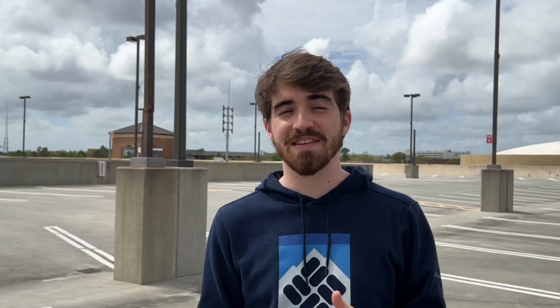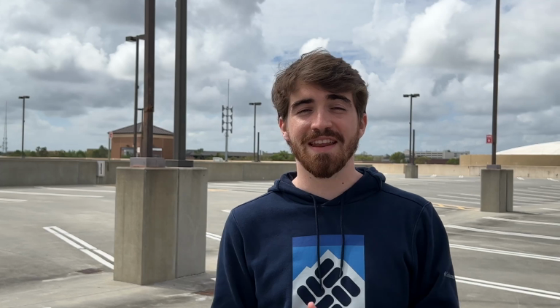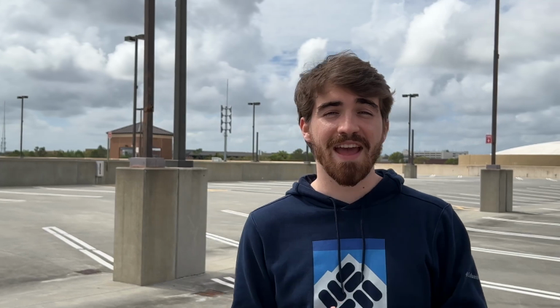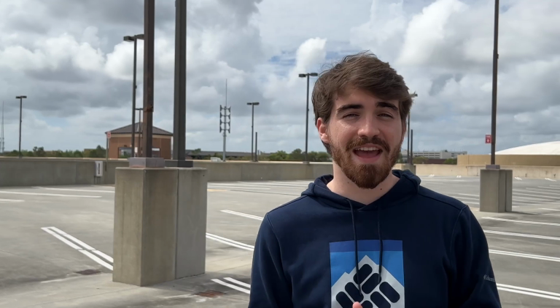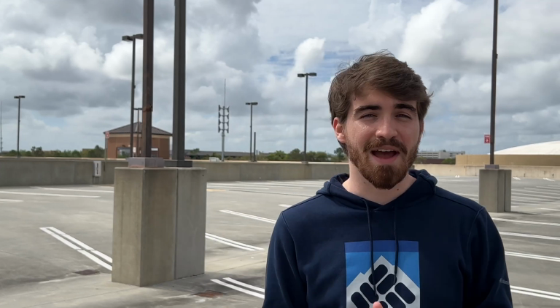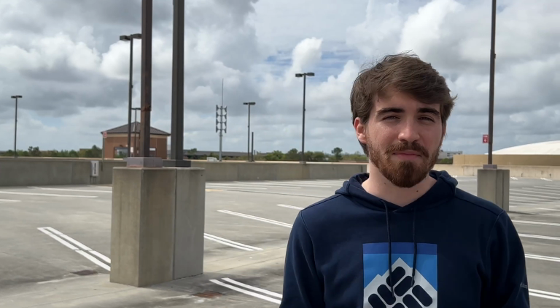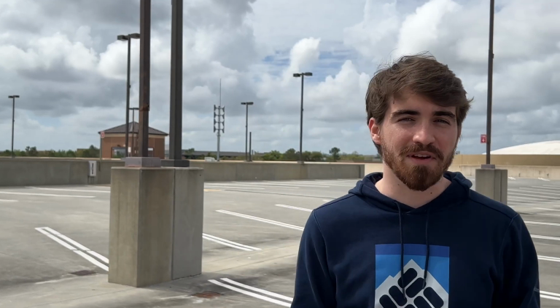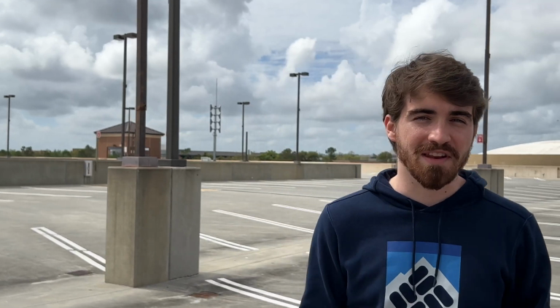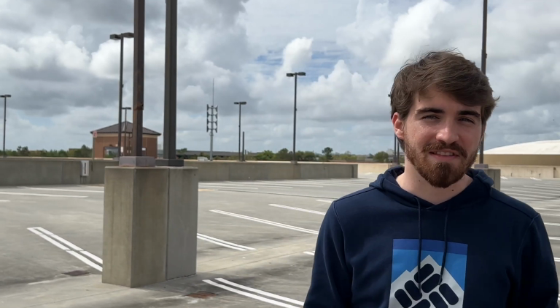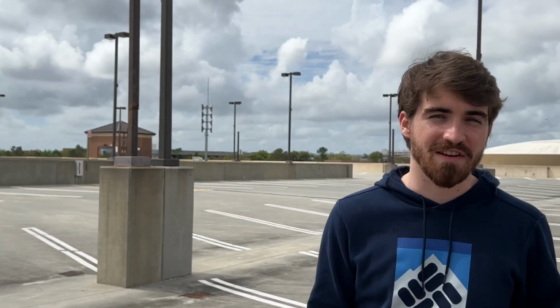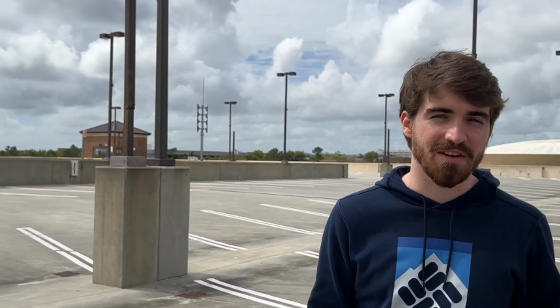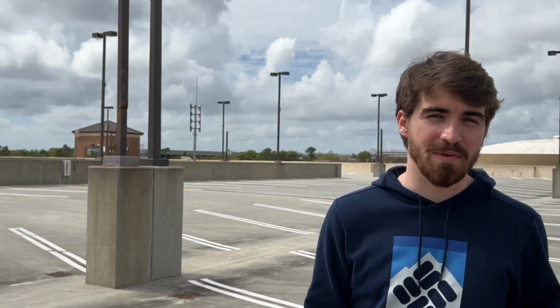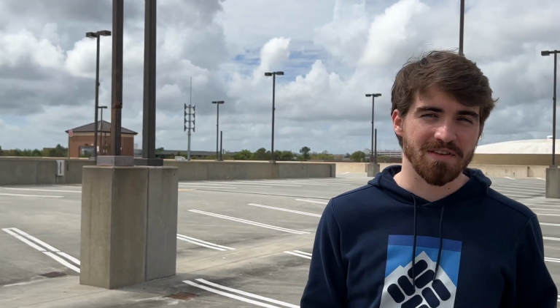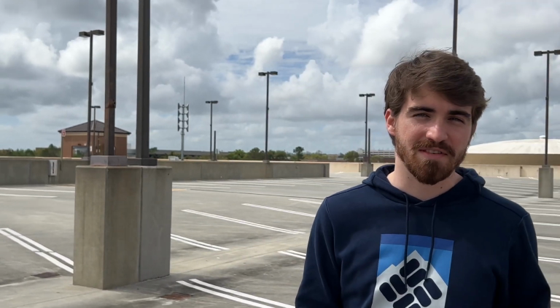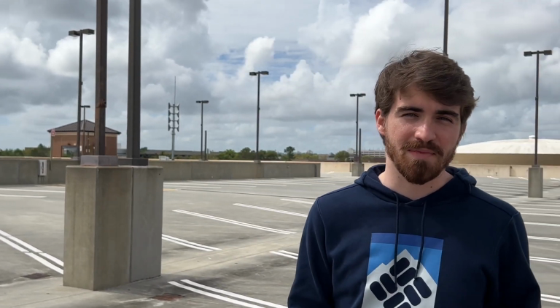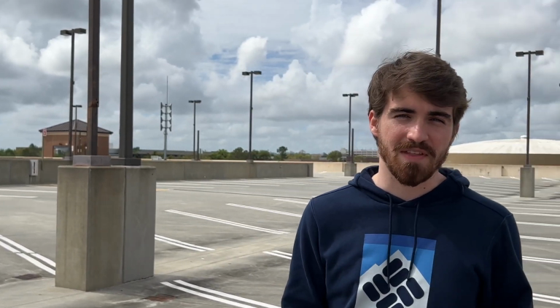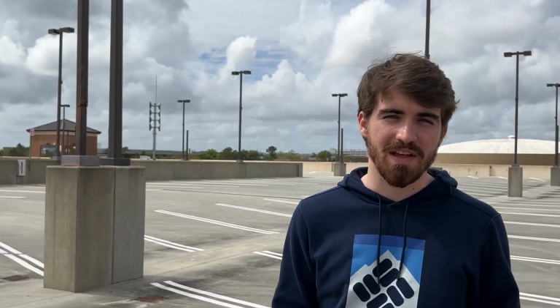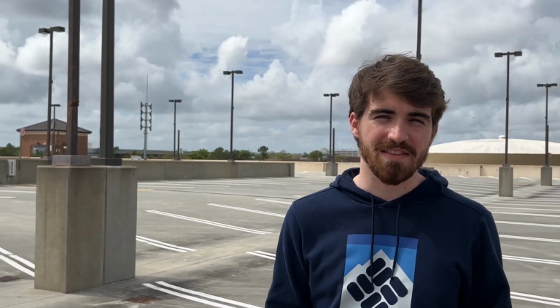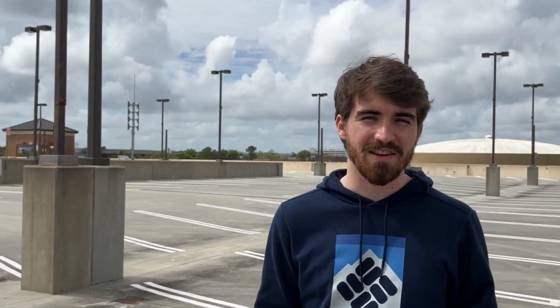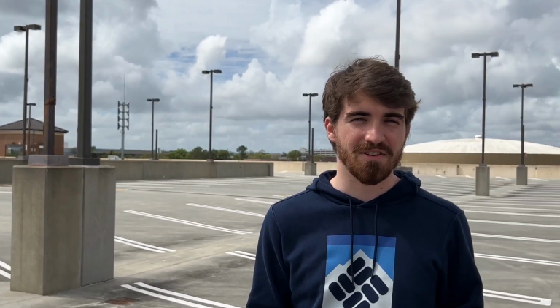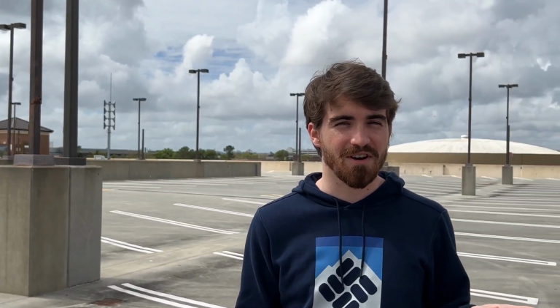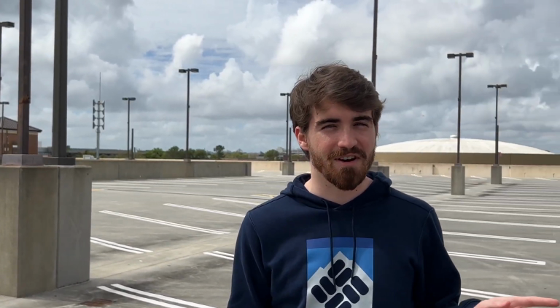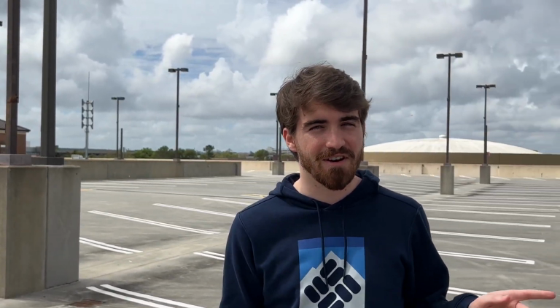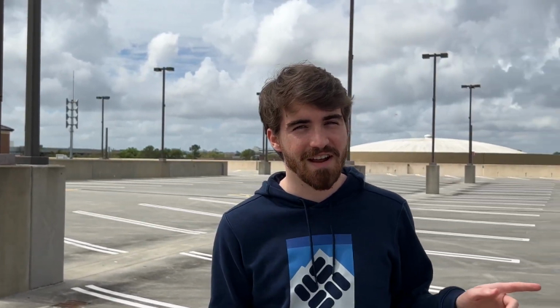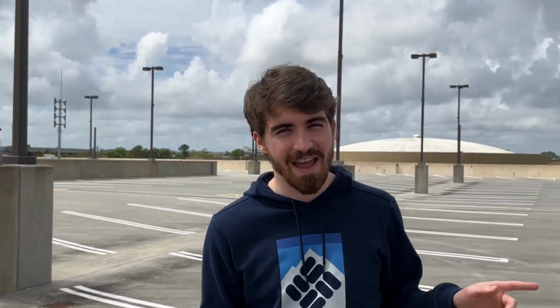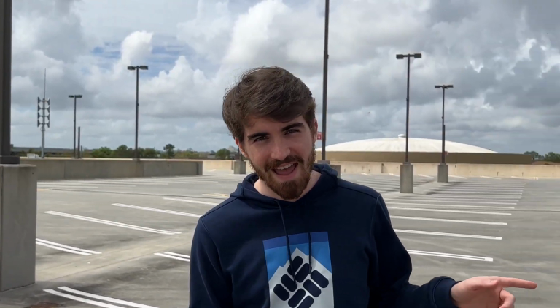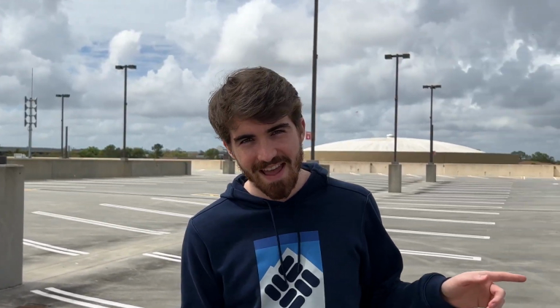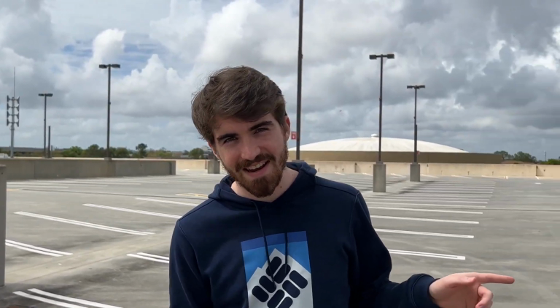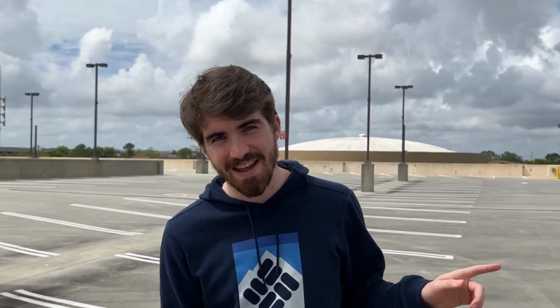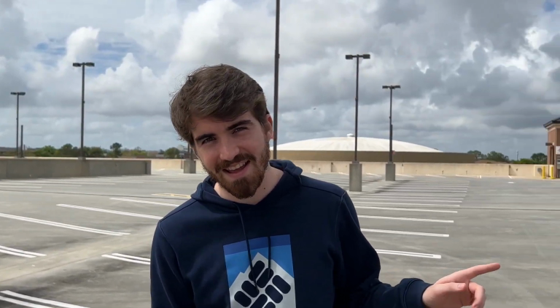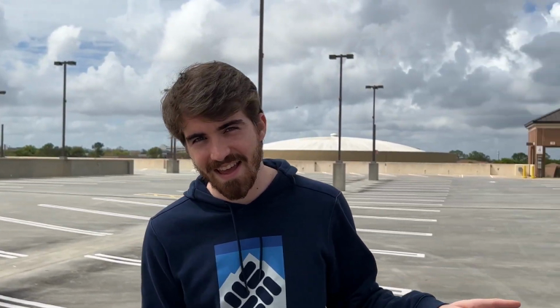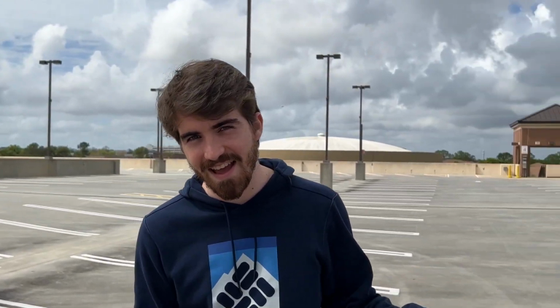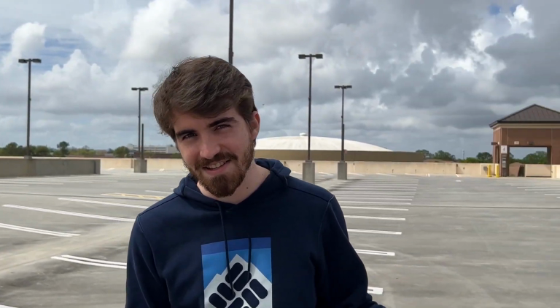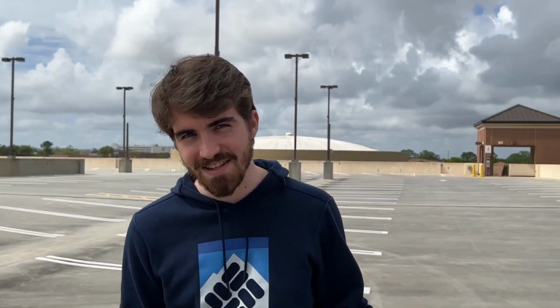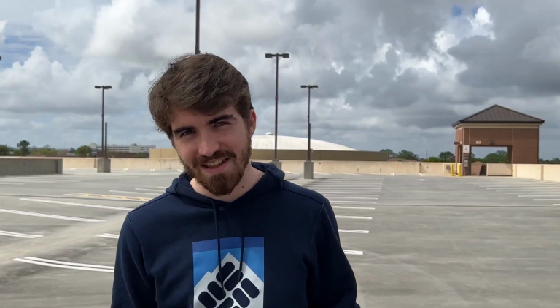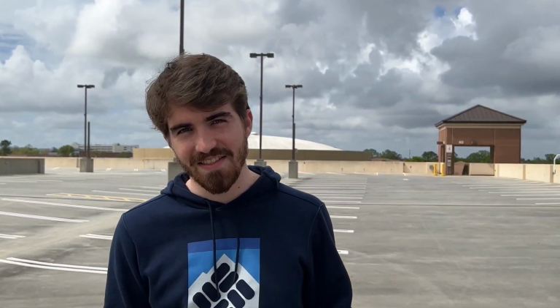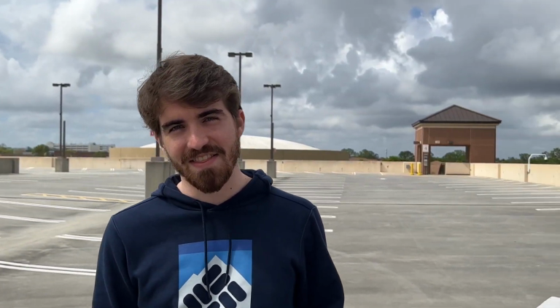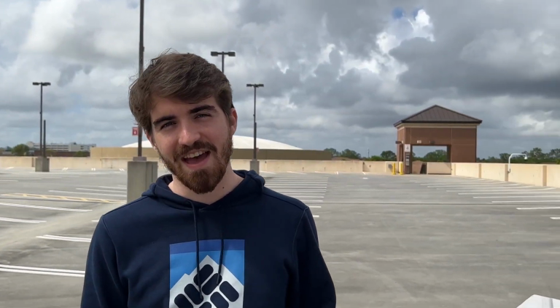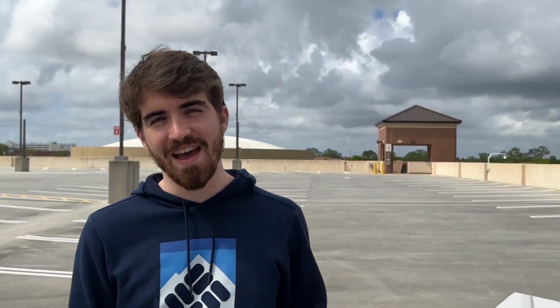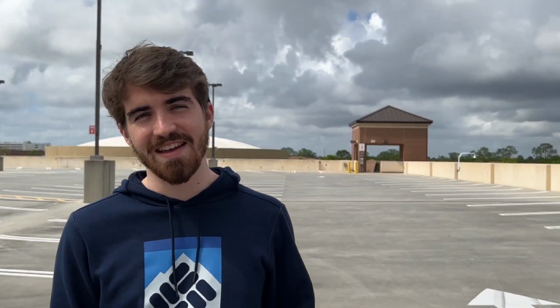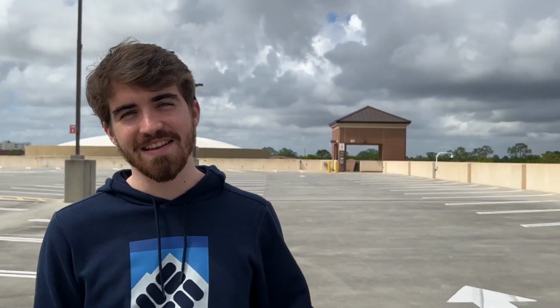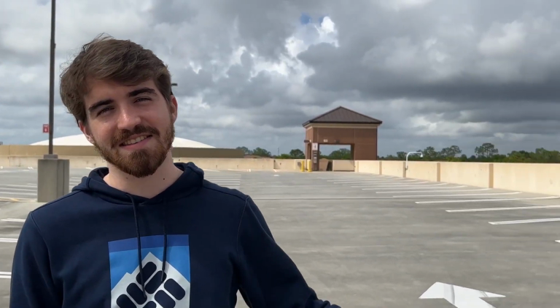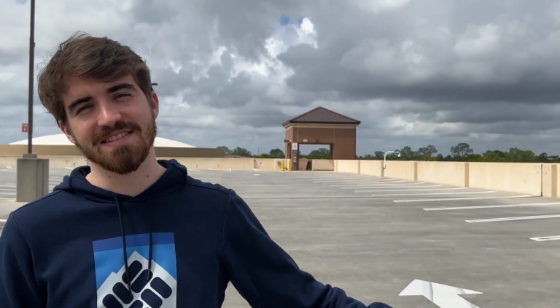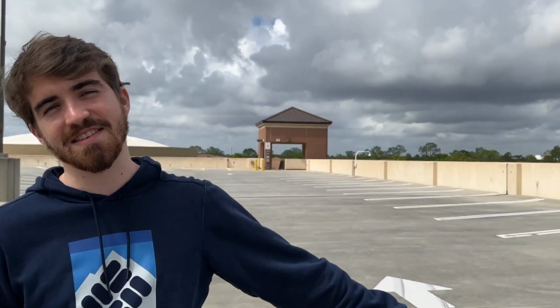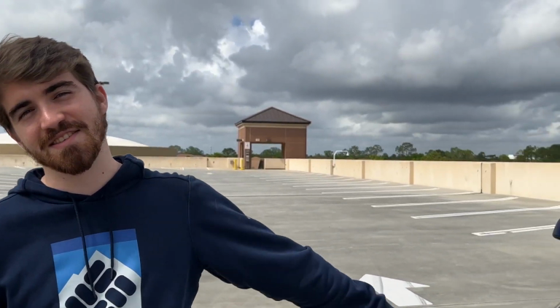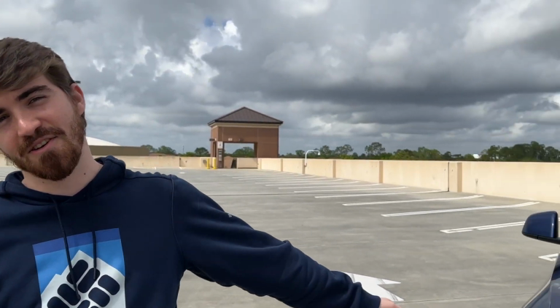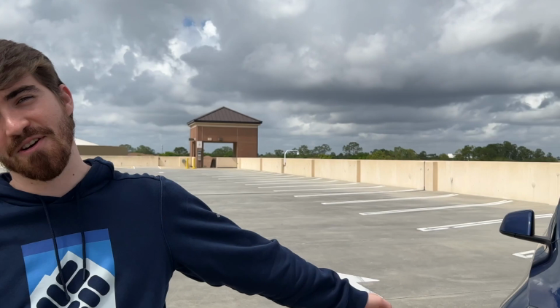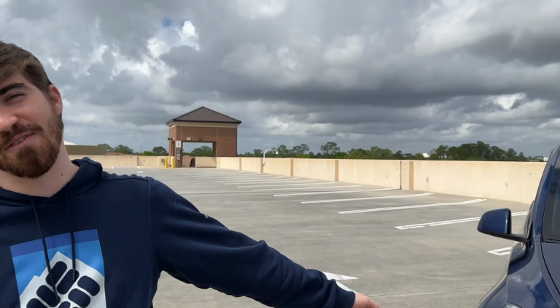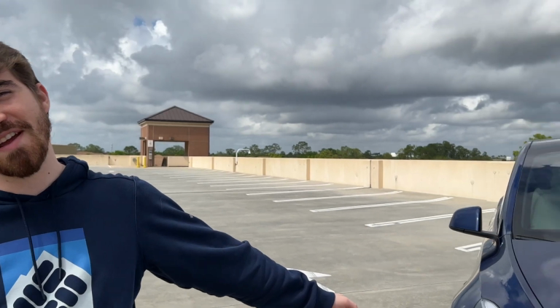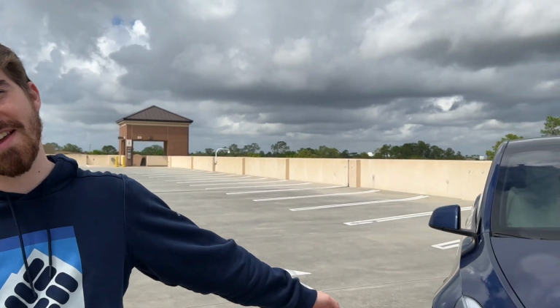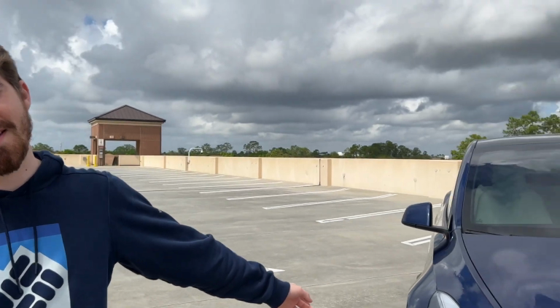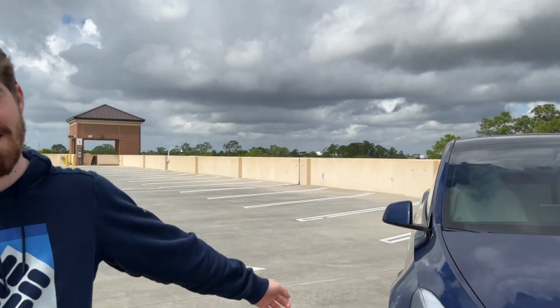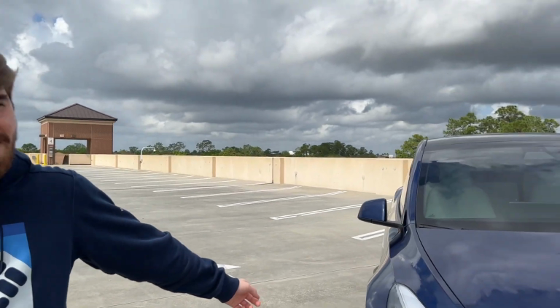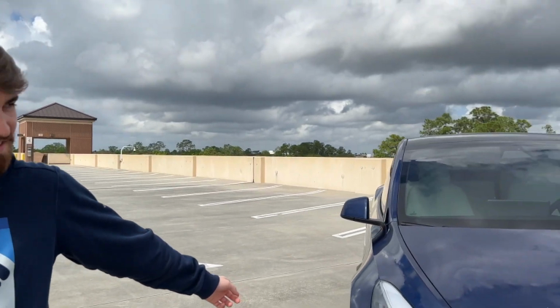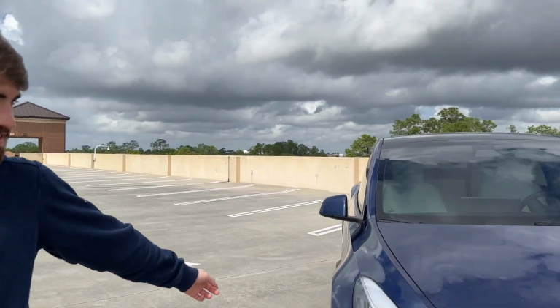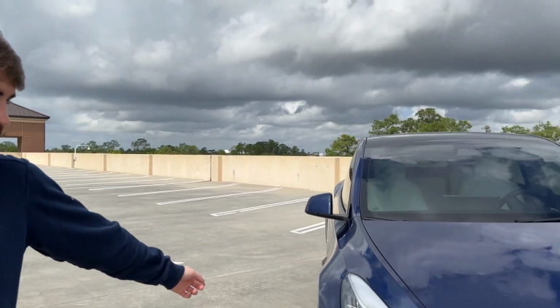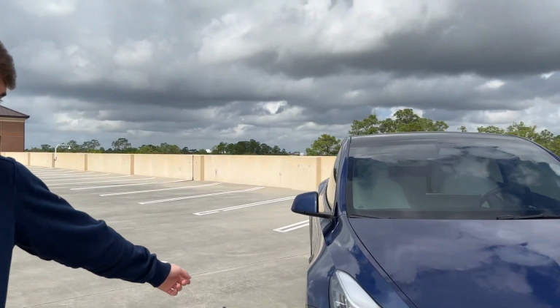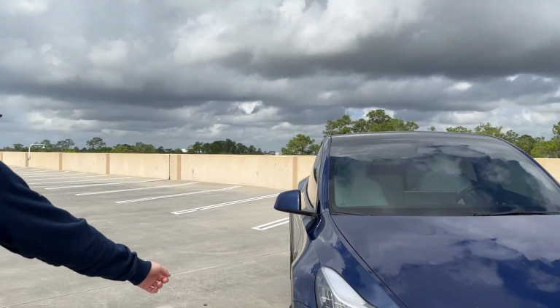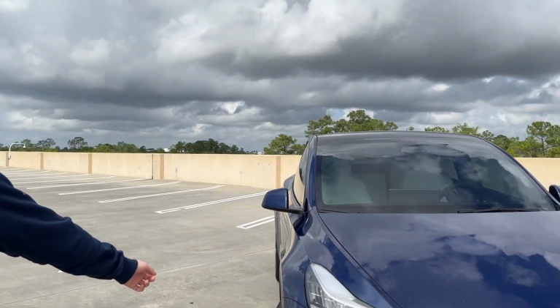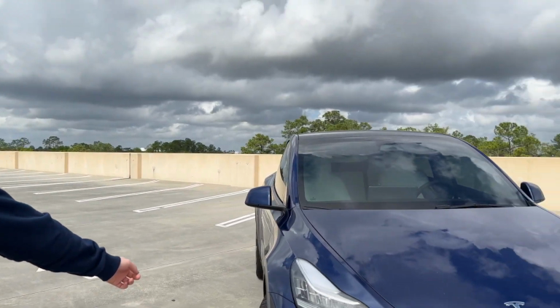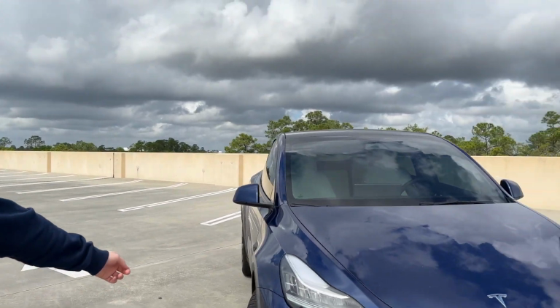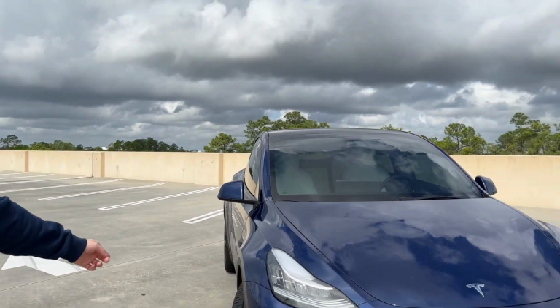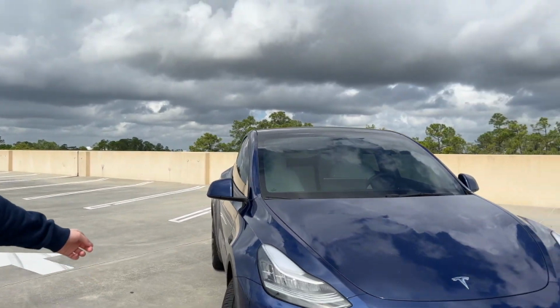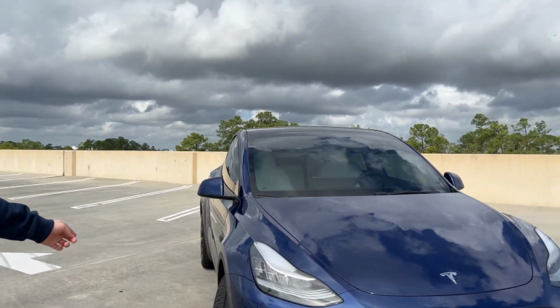Today I'm looking to talk about something that's both a car and a gadget — that is this car right here, the Tesla Model Y.